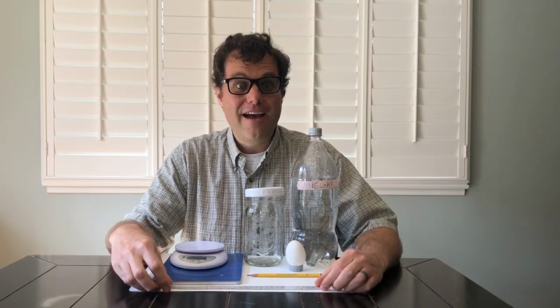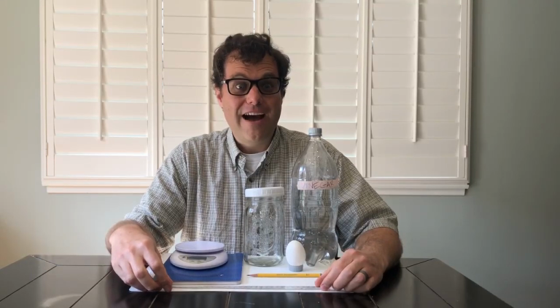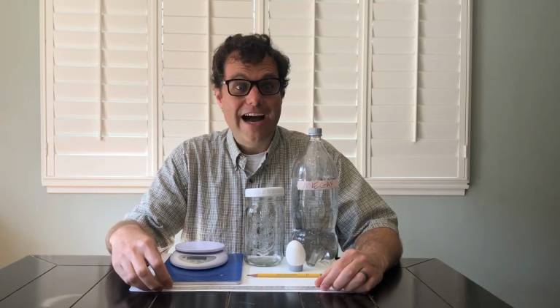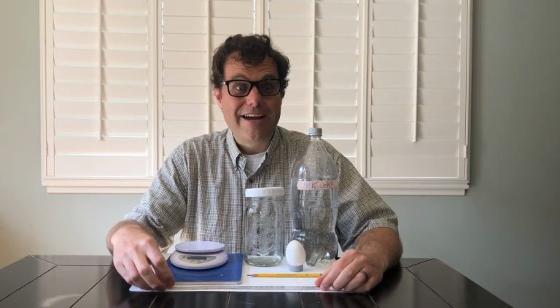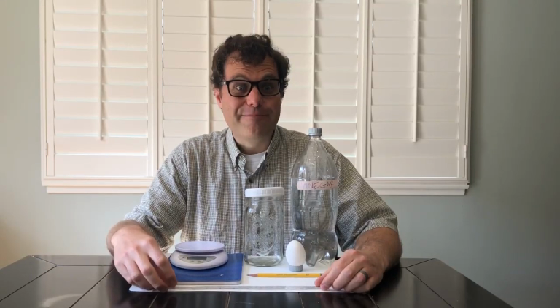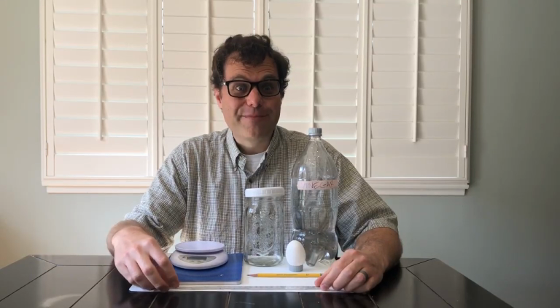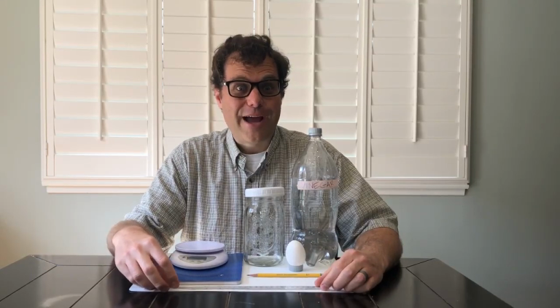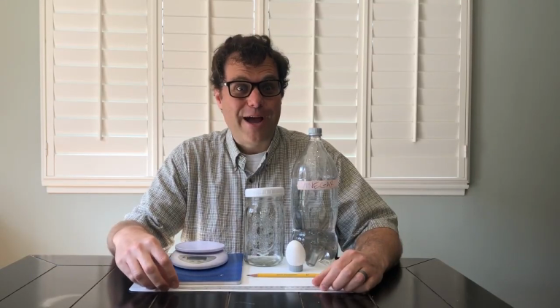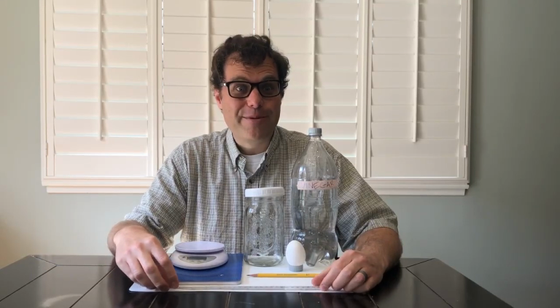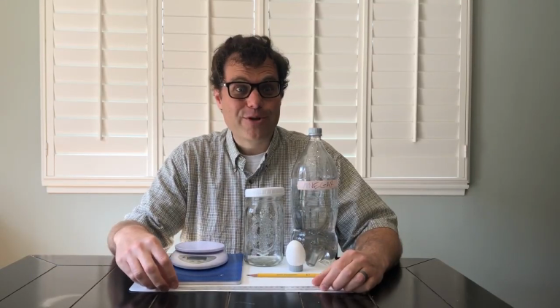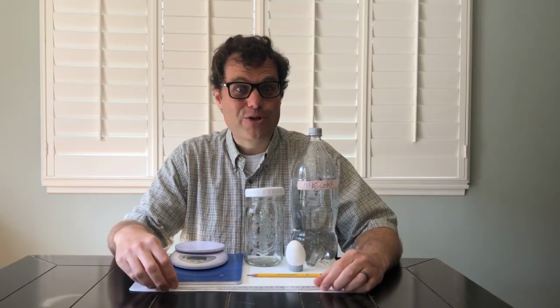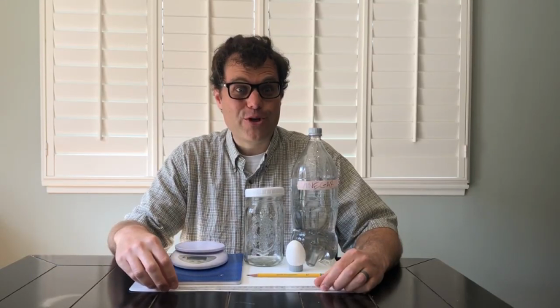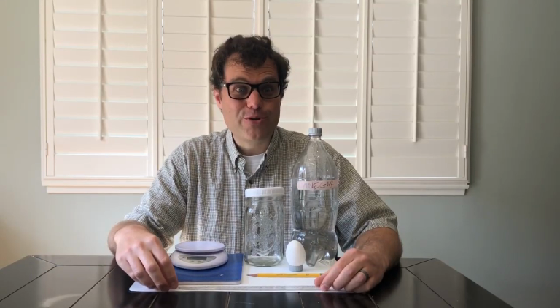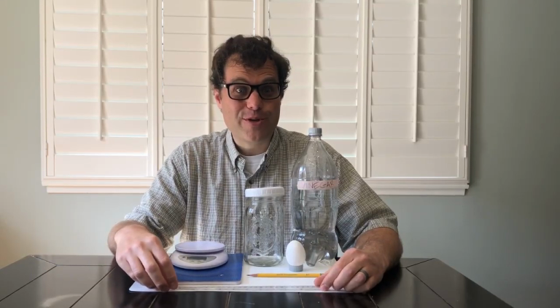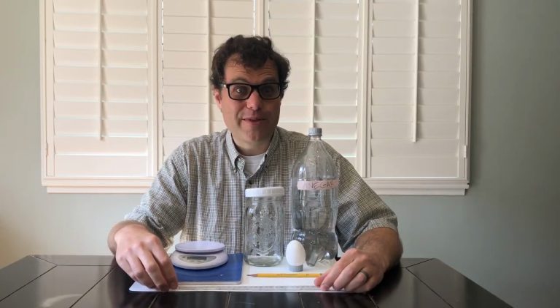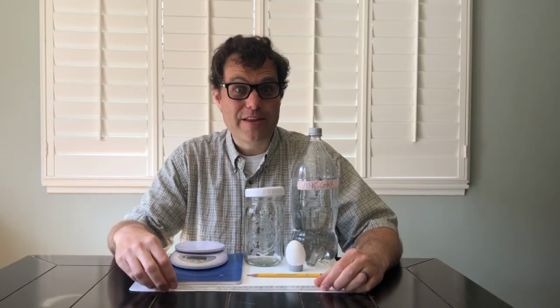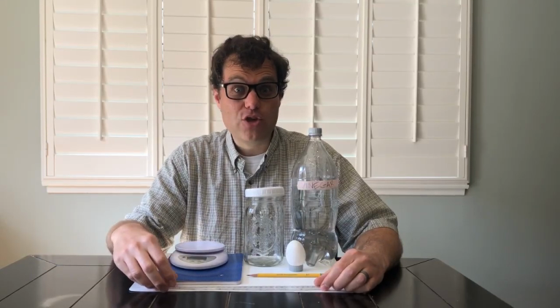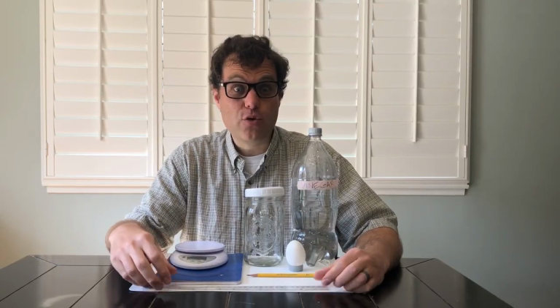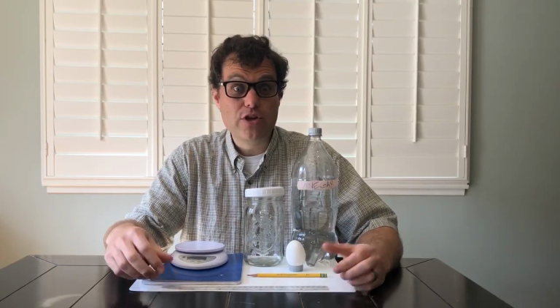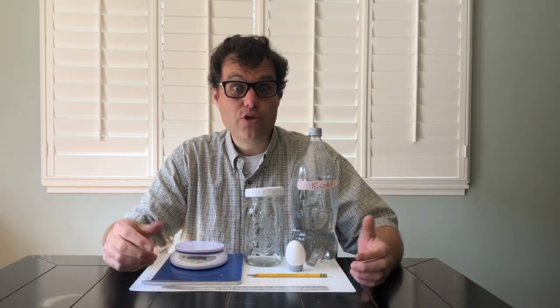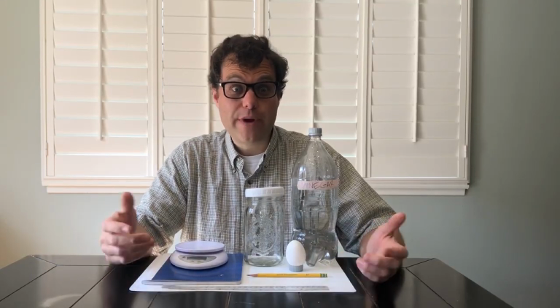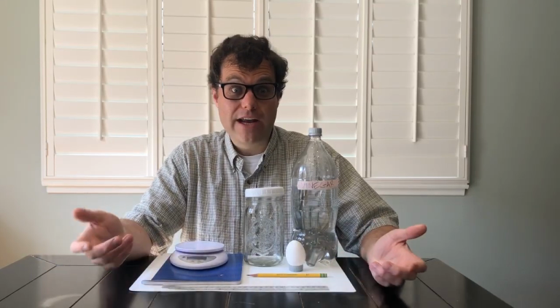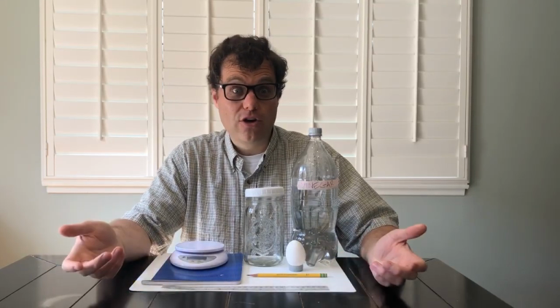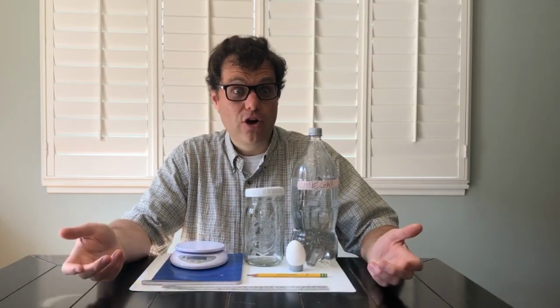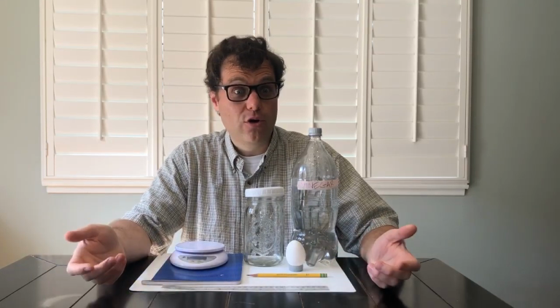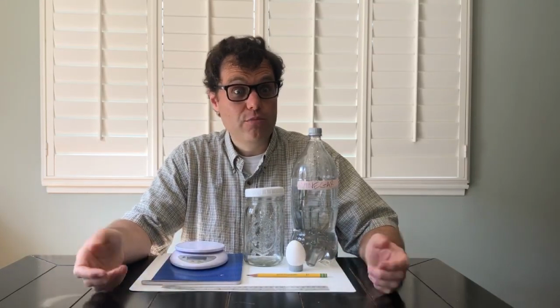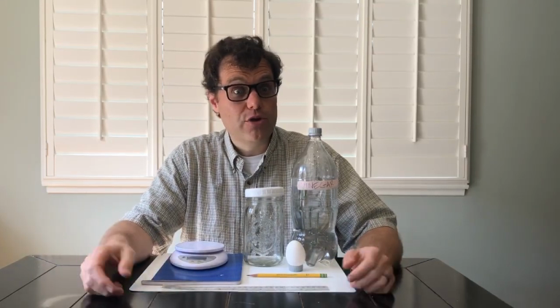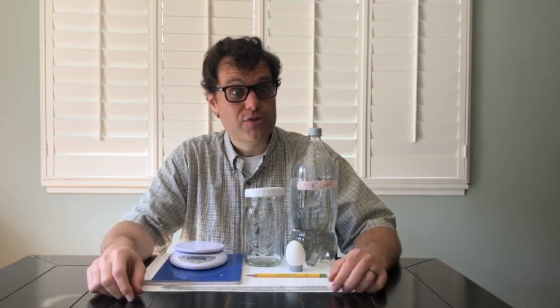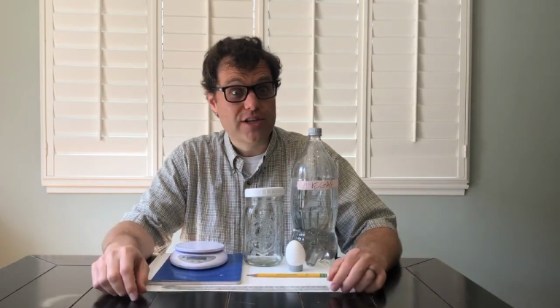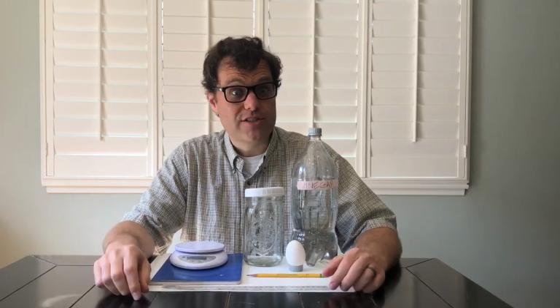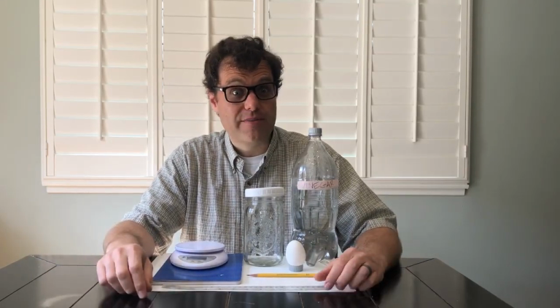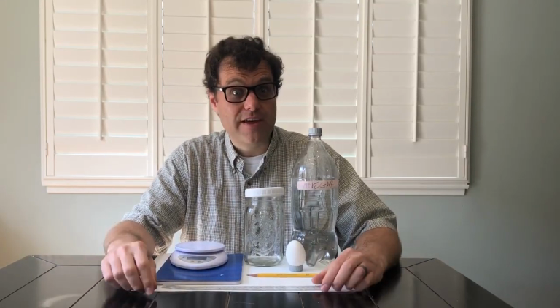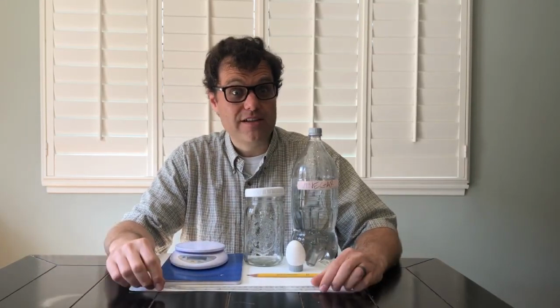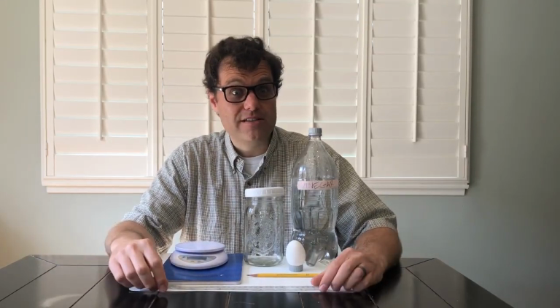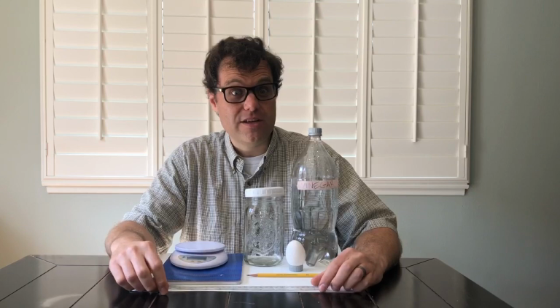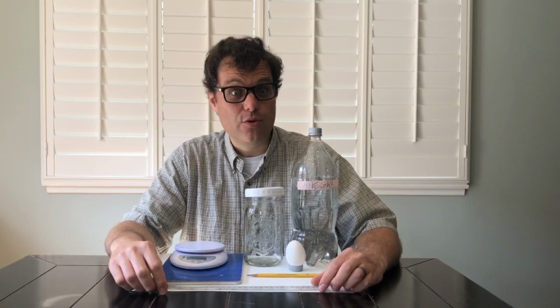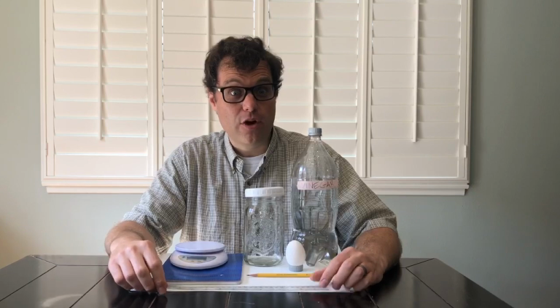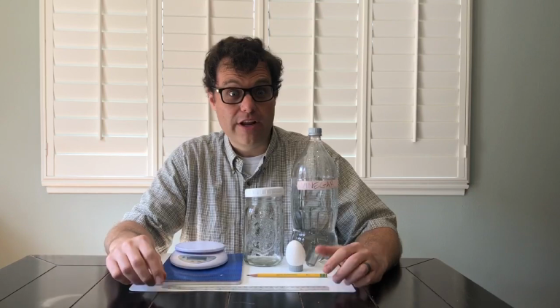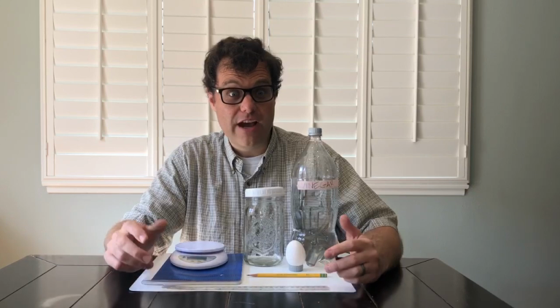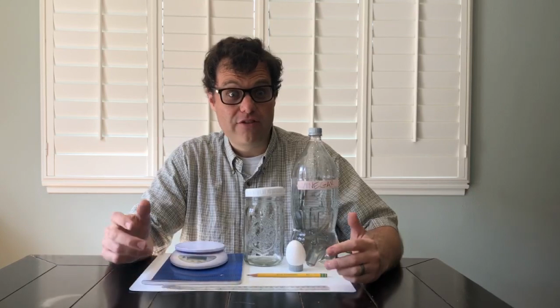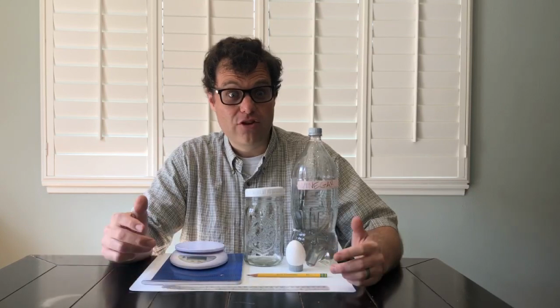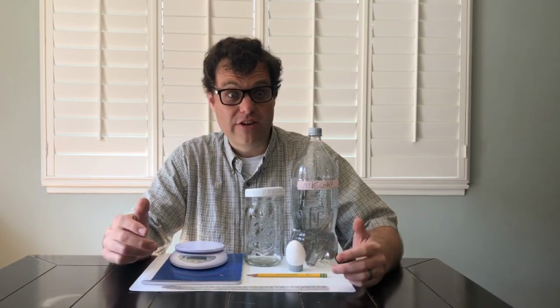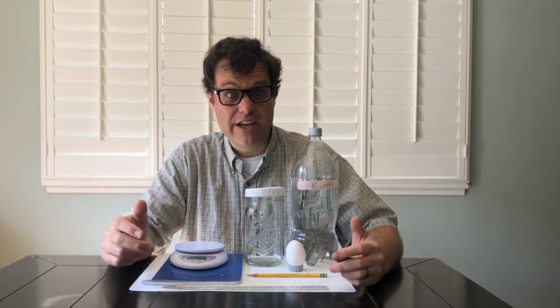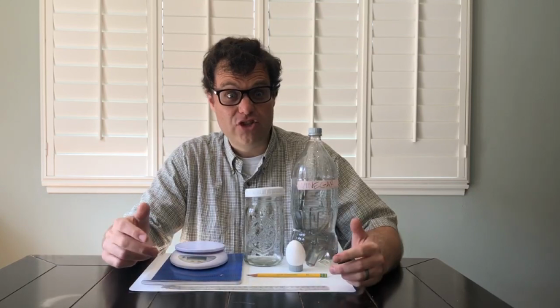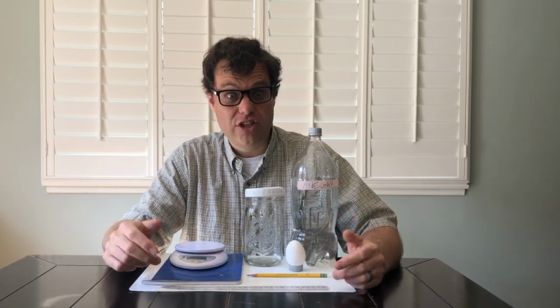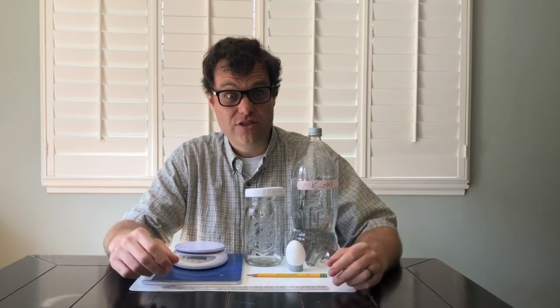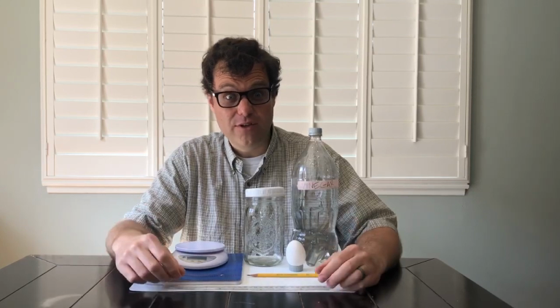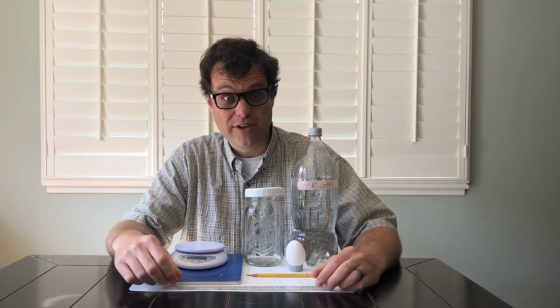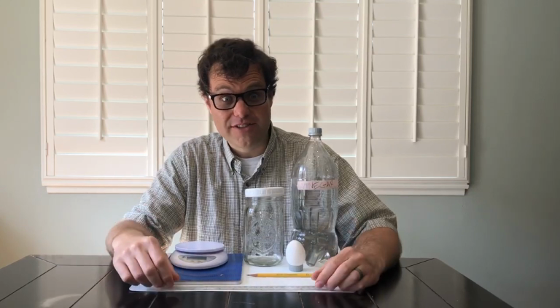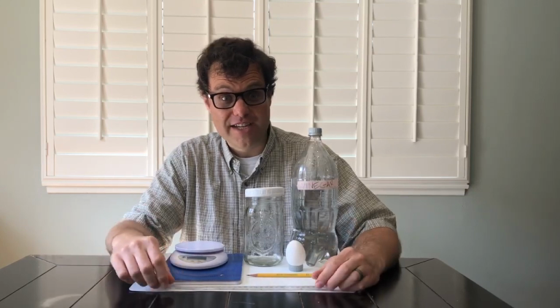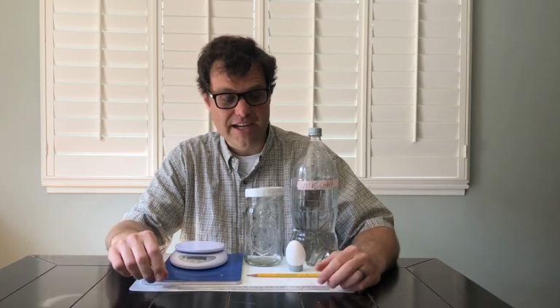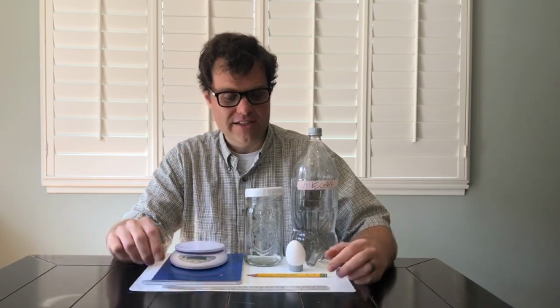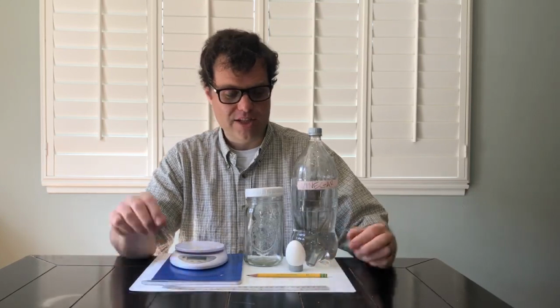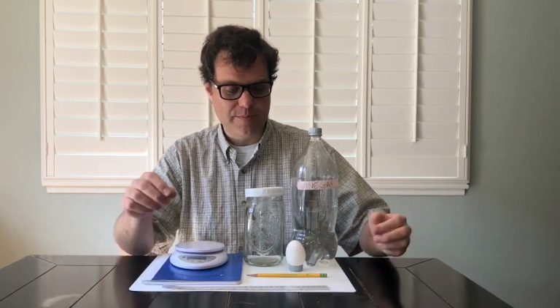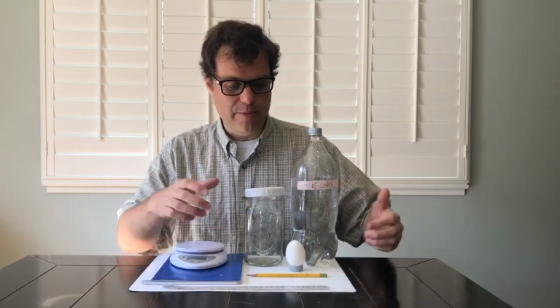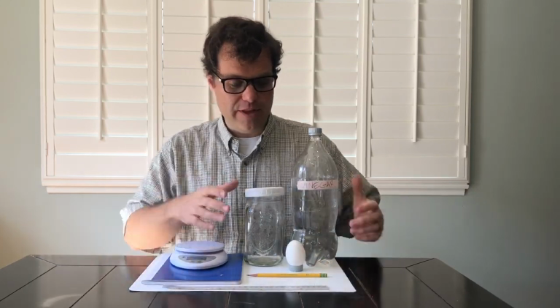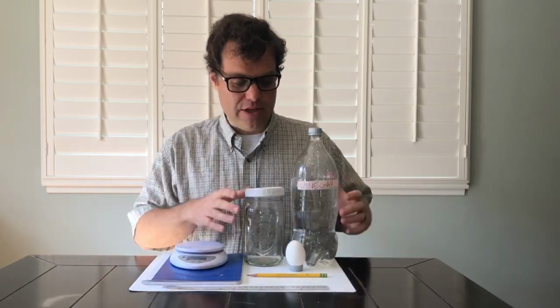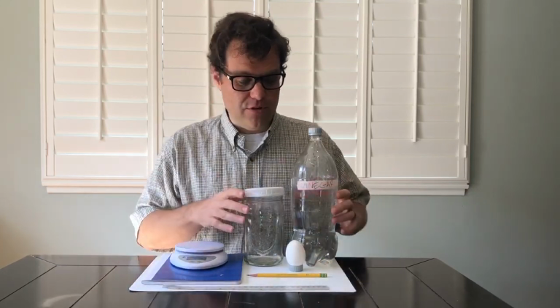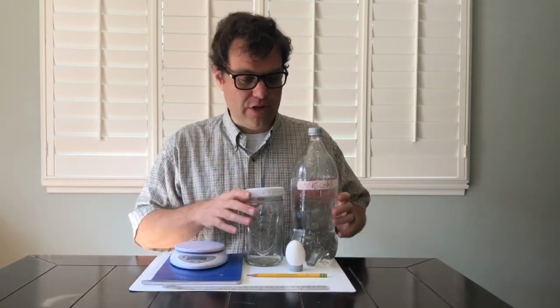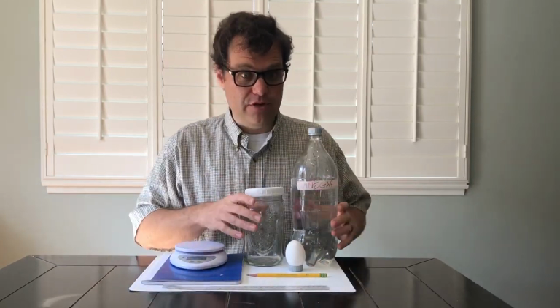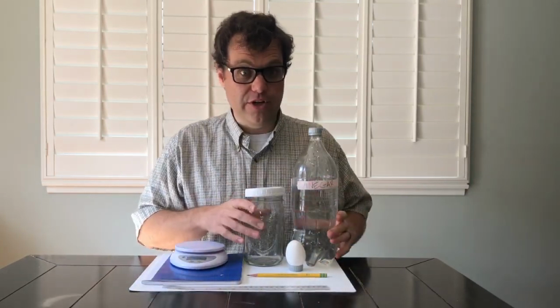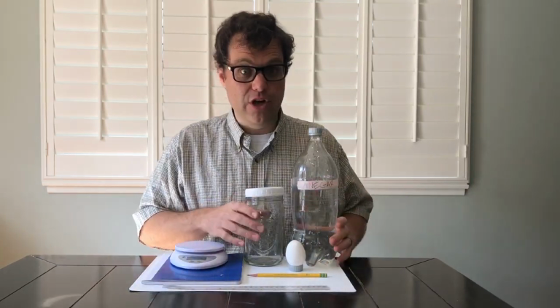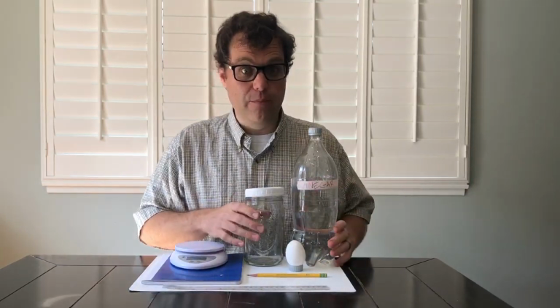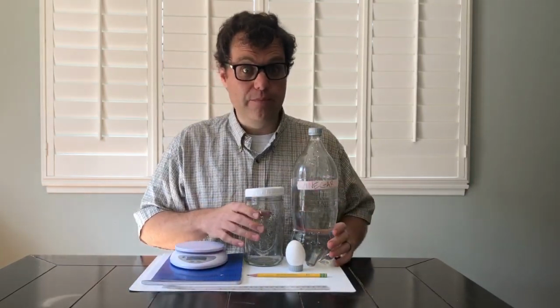Hi. I'm here to show you something that you can do at home using some things that you already have in your kitchen — a little science experiment that you can do at home.